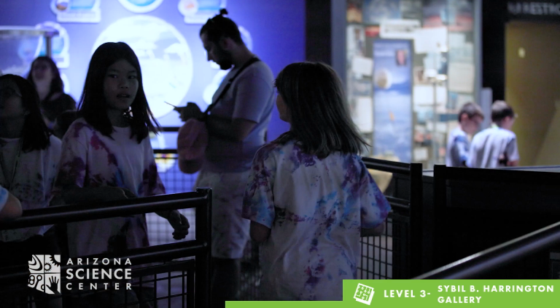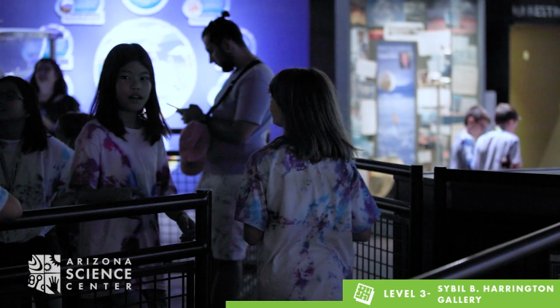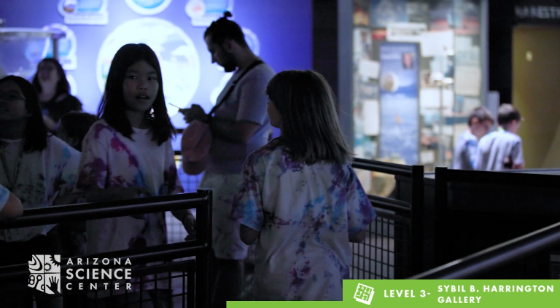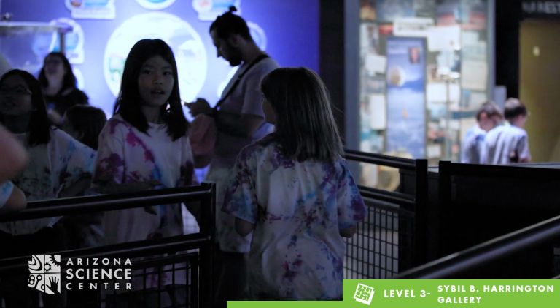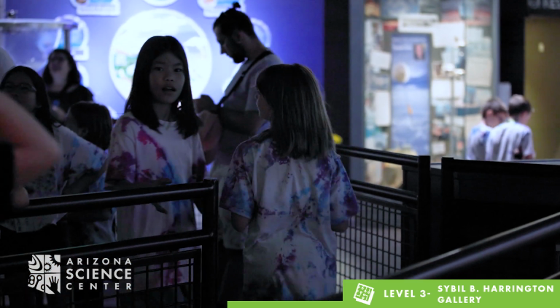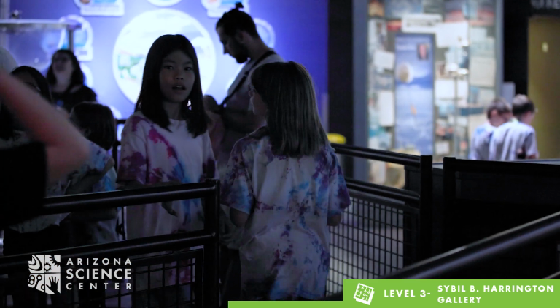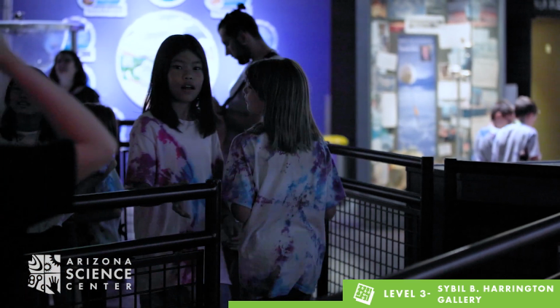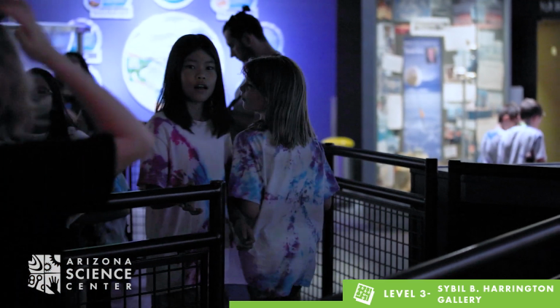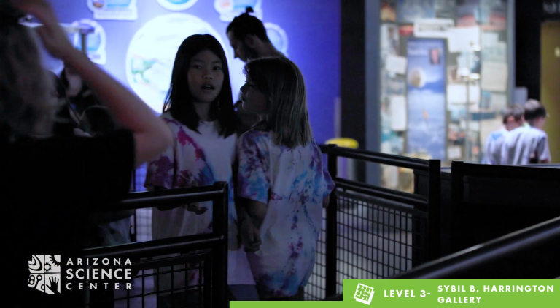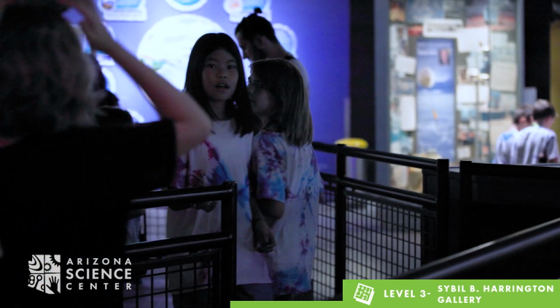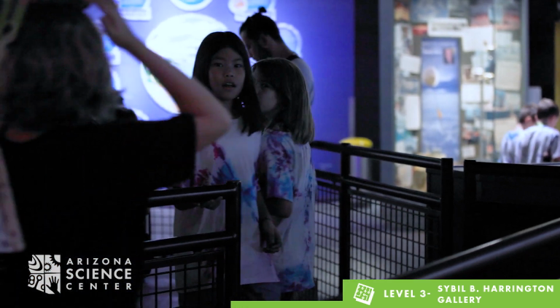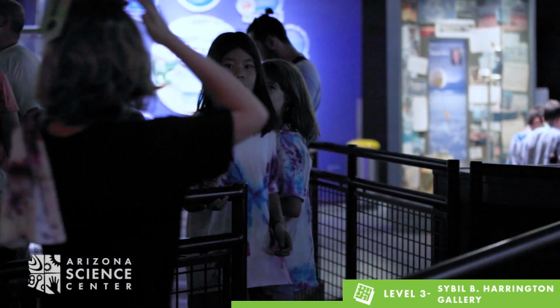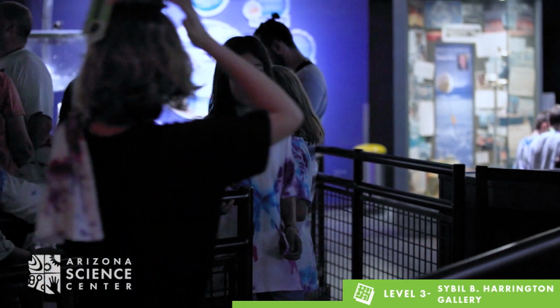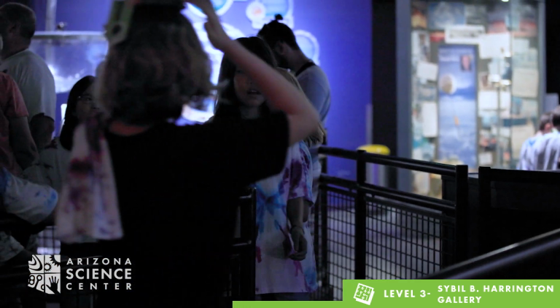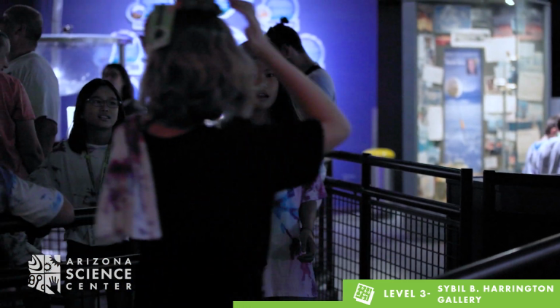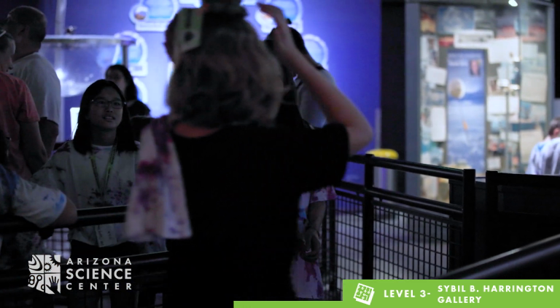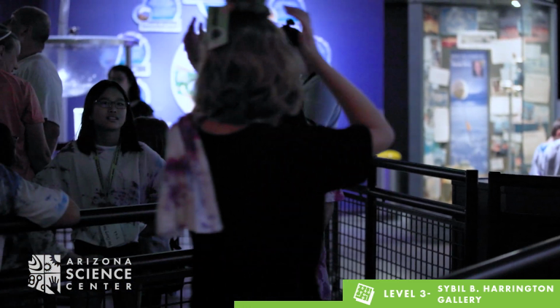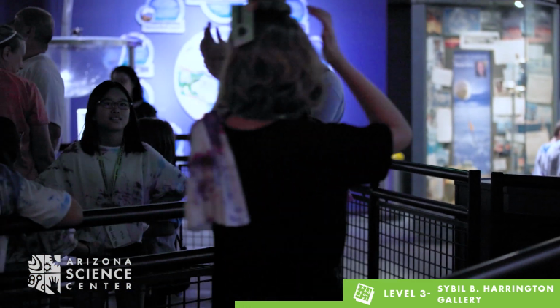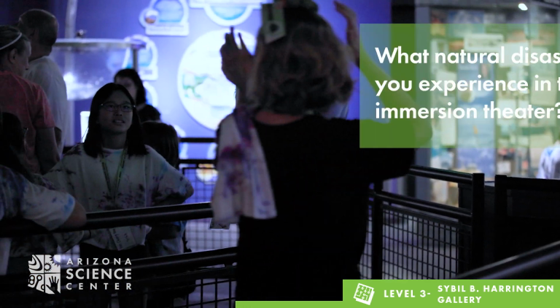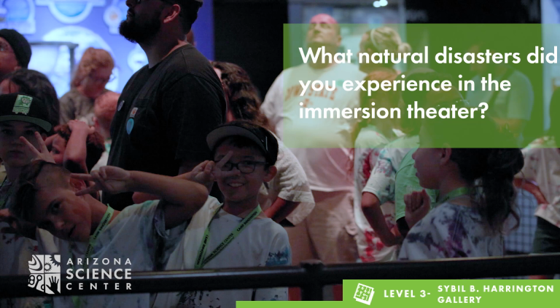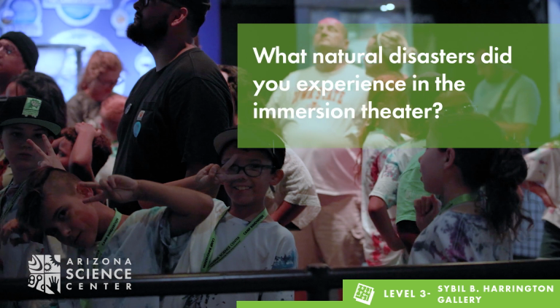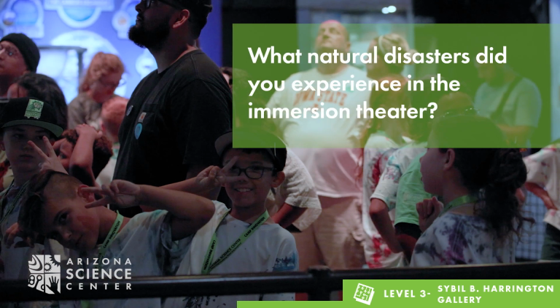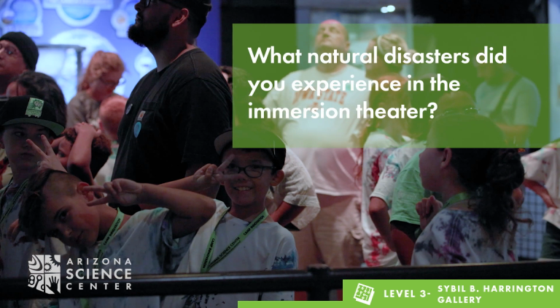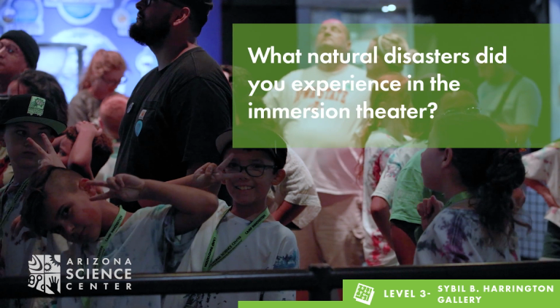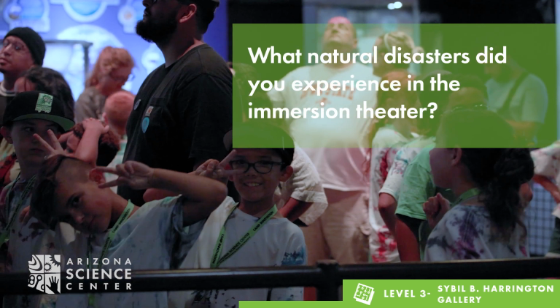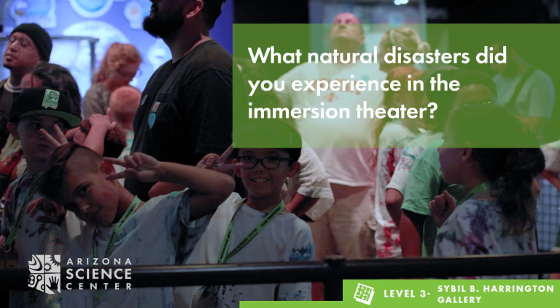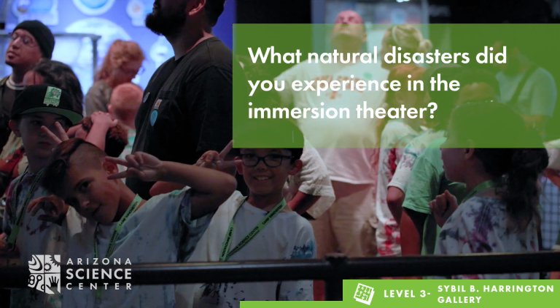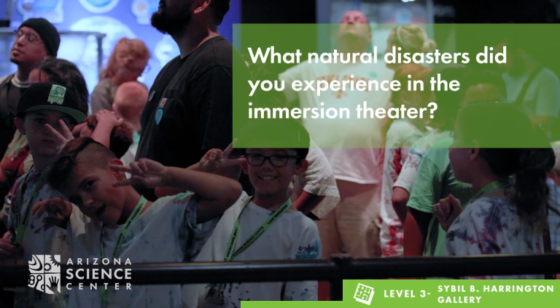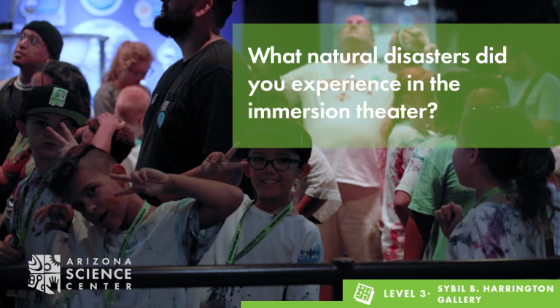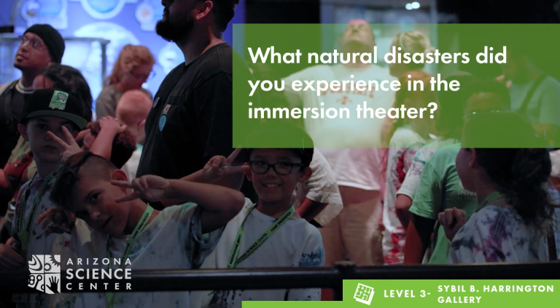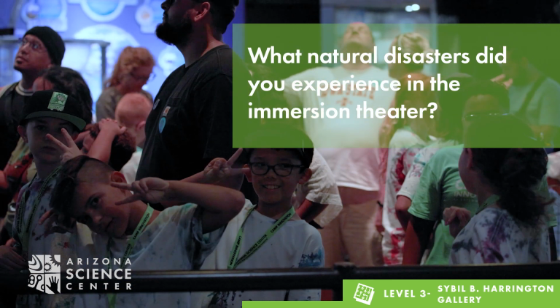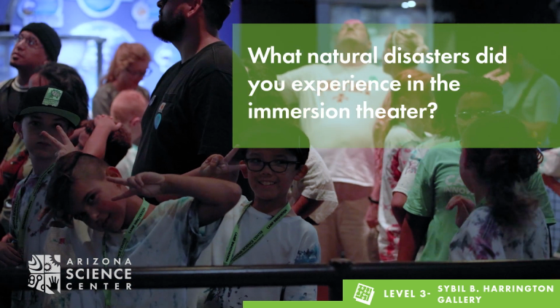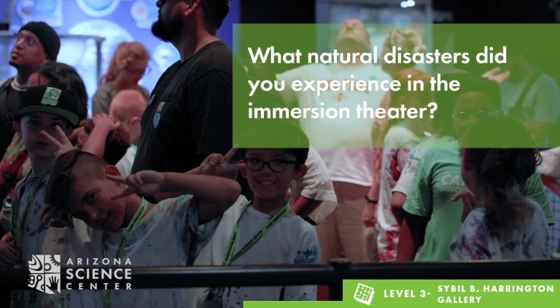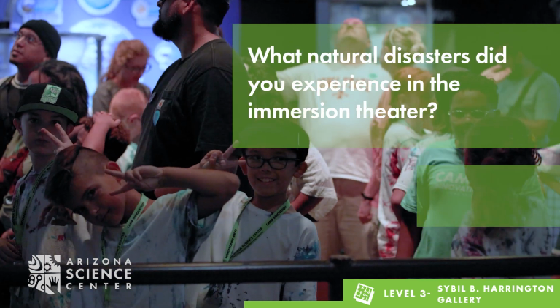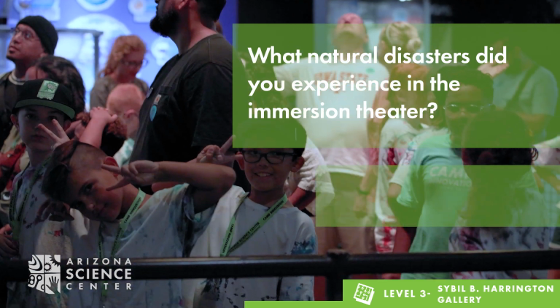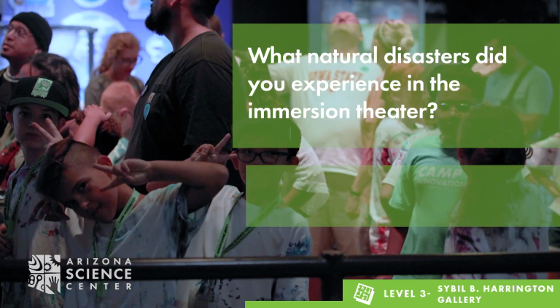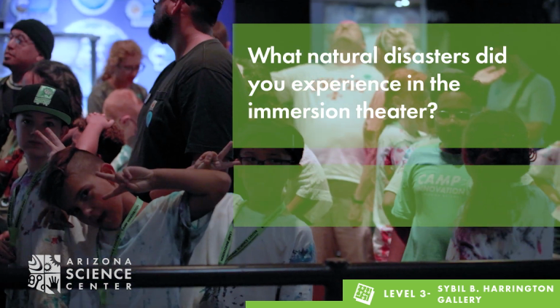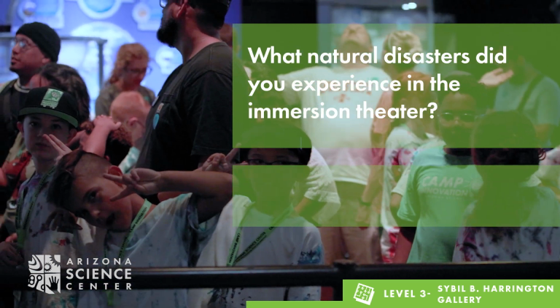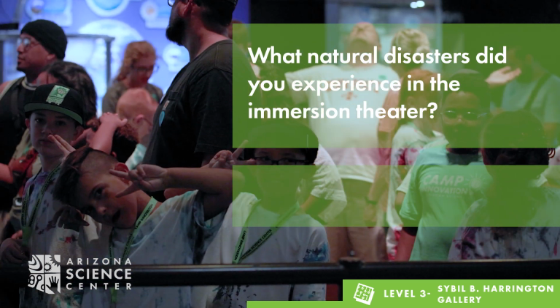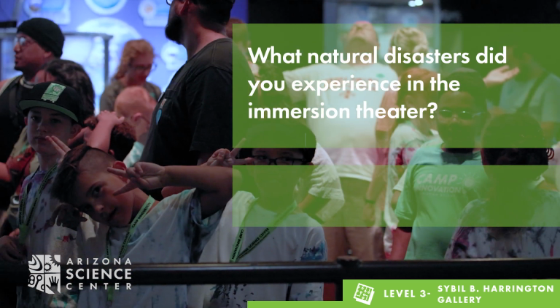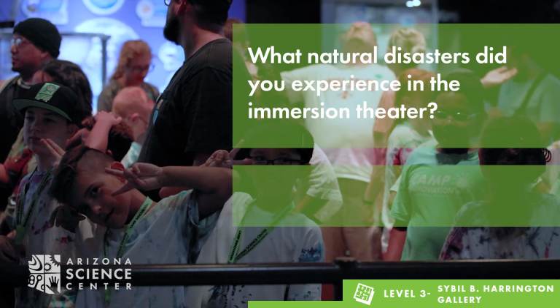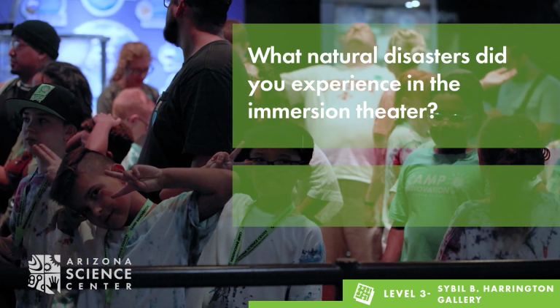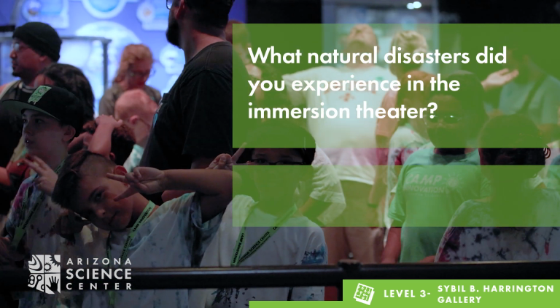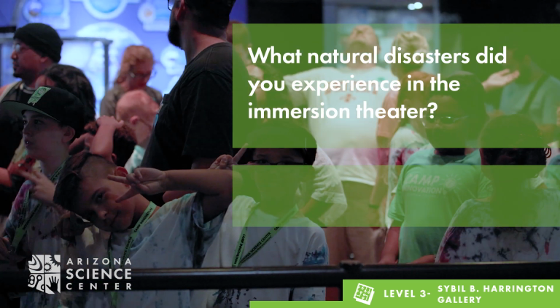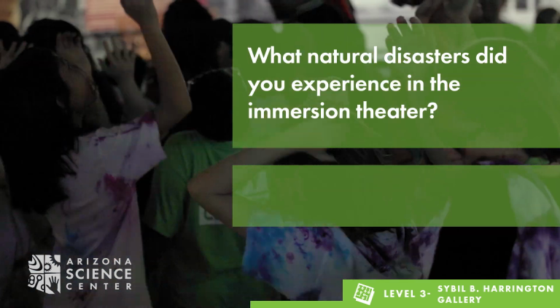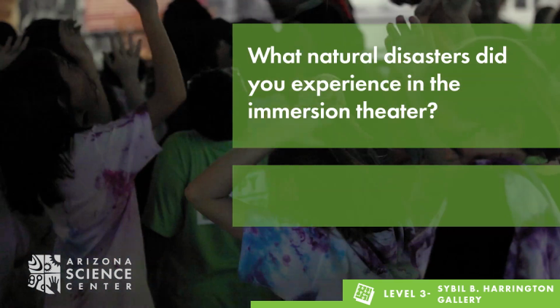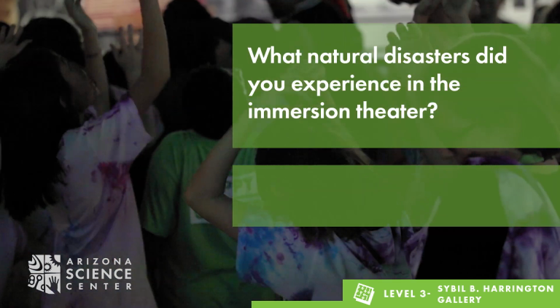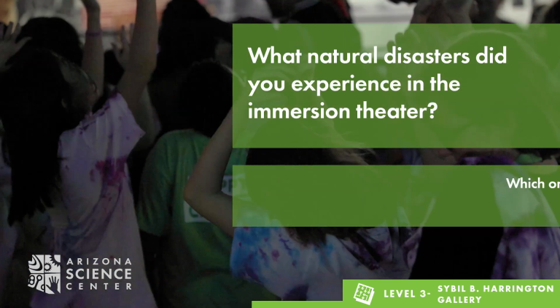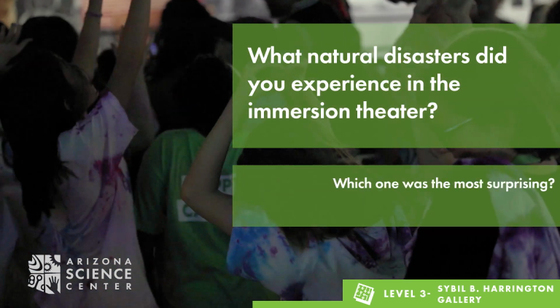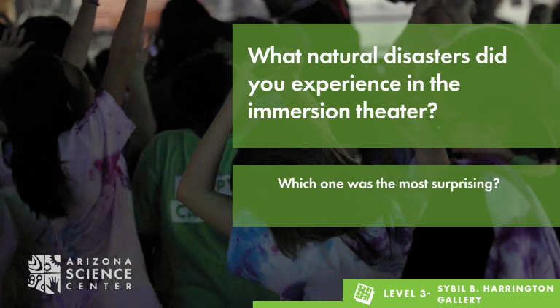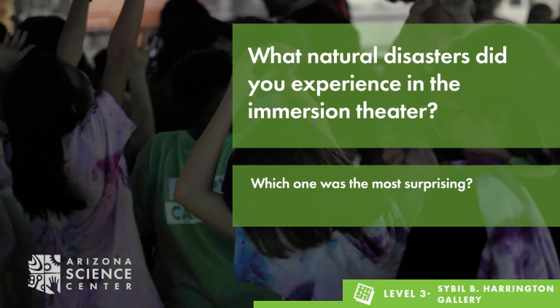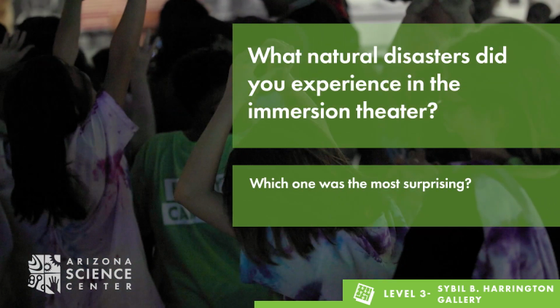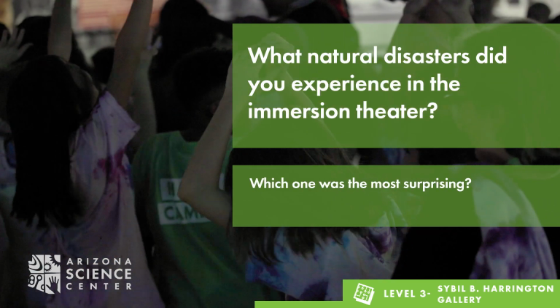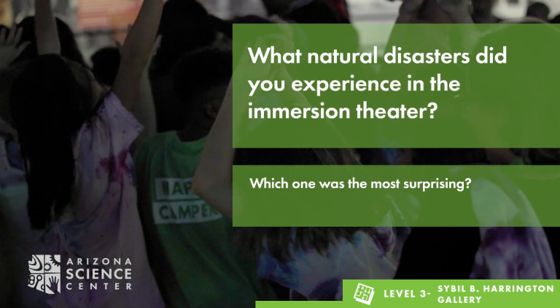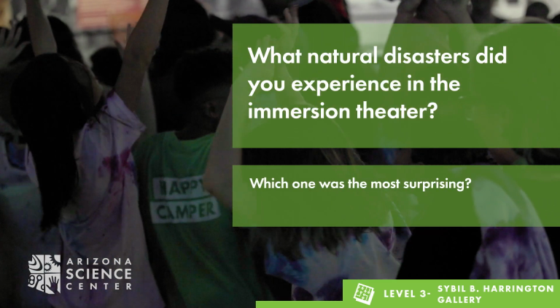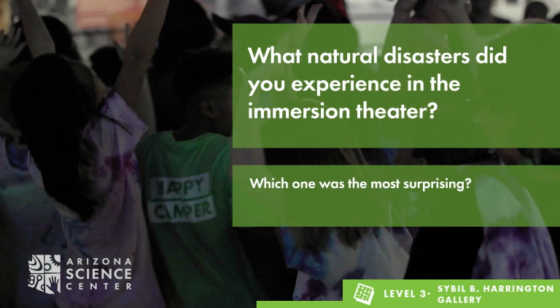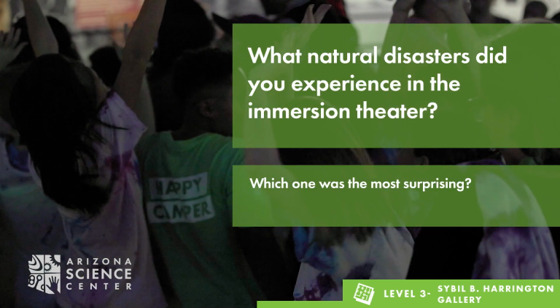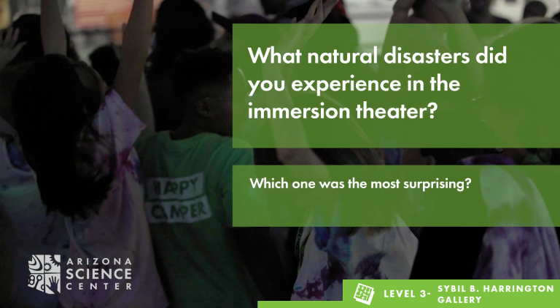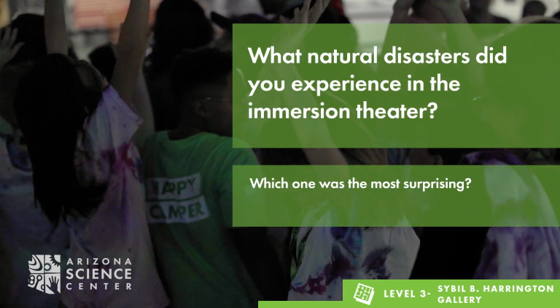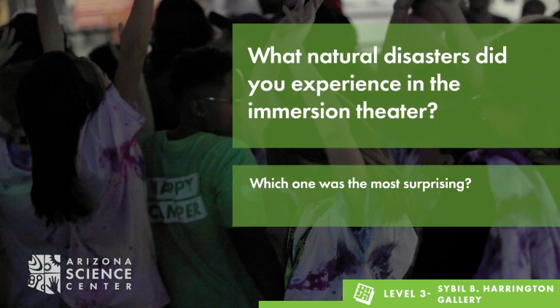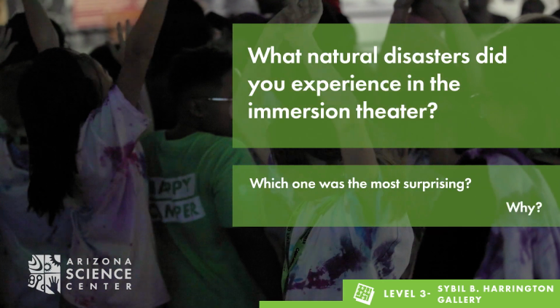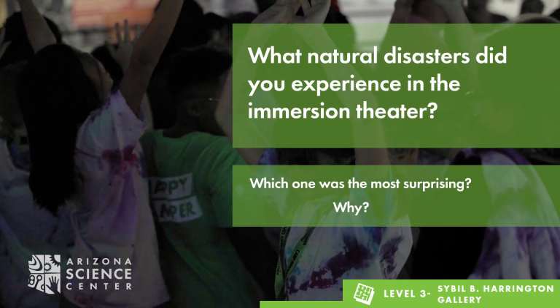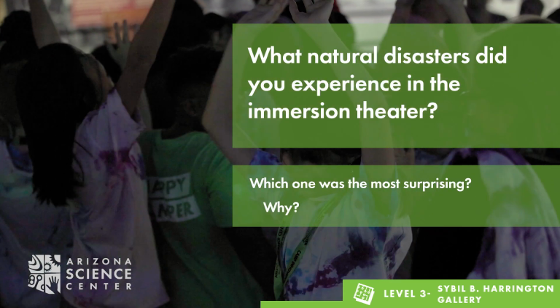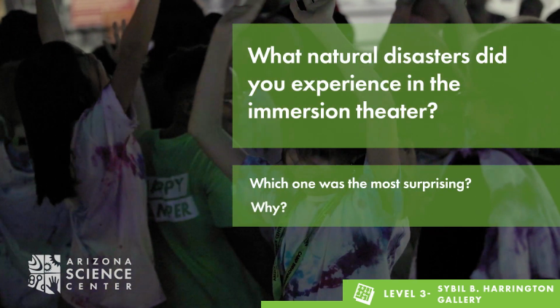After visiting the Immersion Theater, ask your child about the different natural disasters they experienced. Which one was the most surprising? Why?